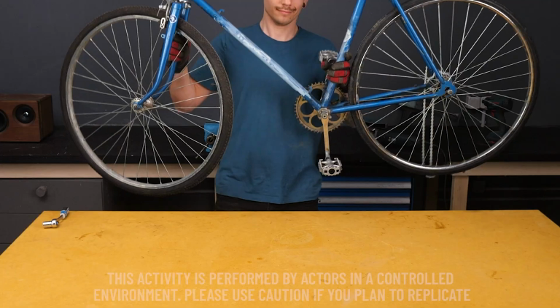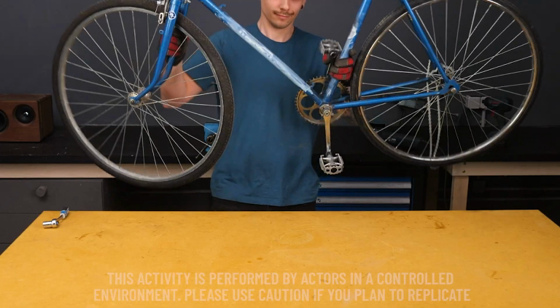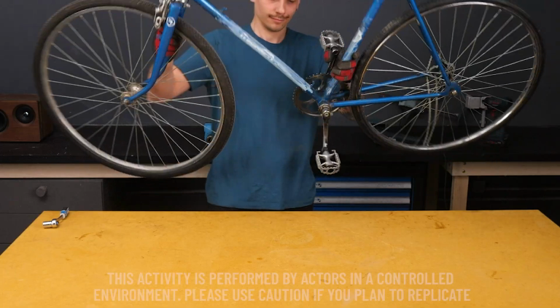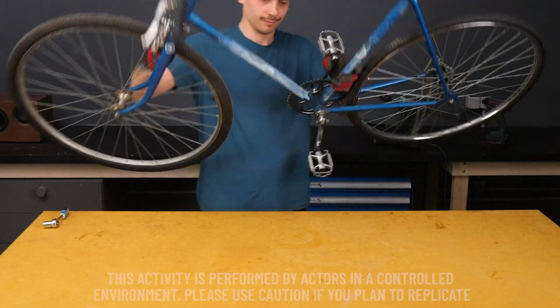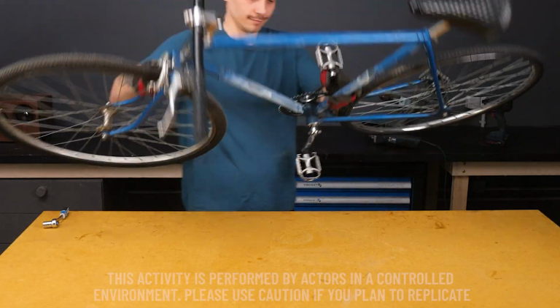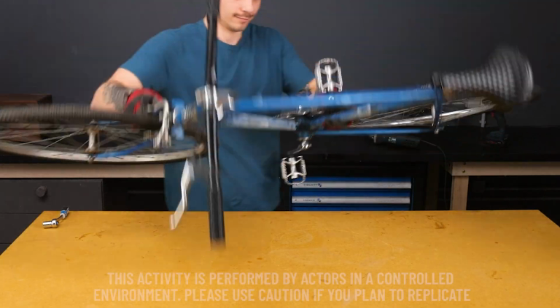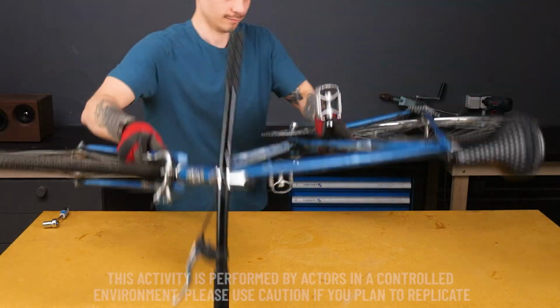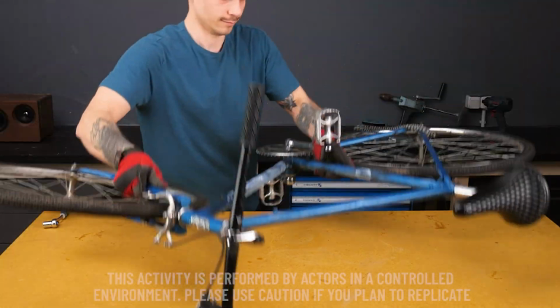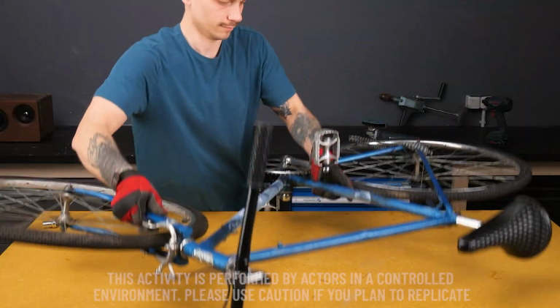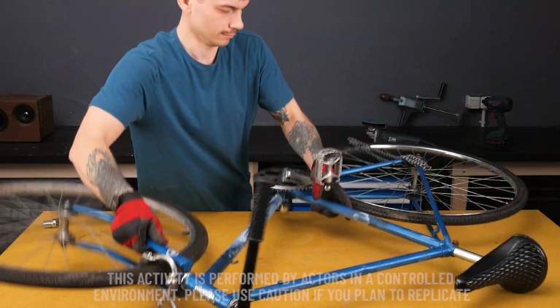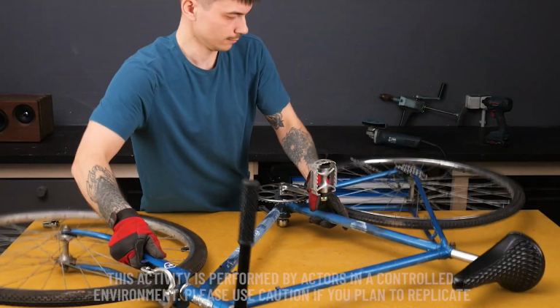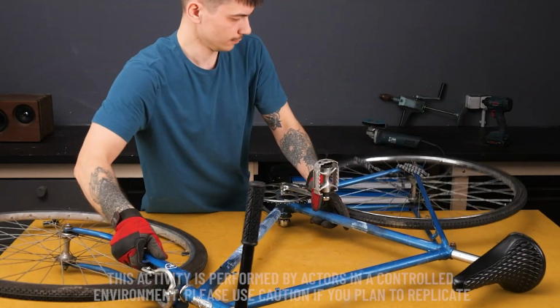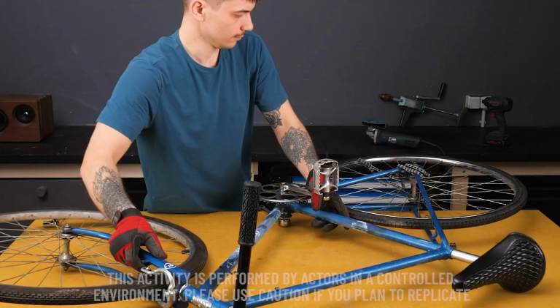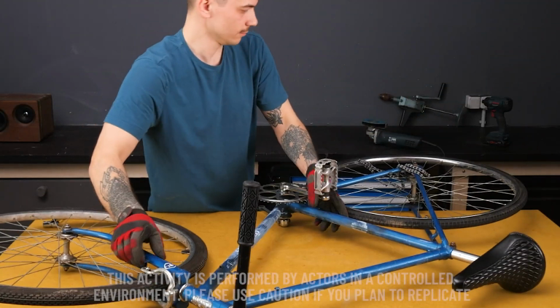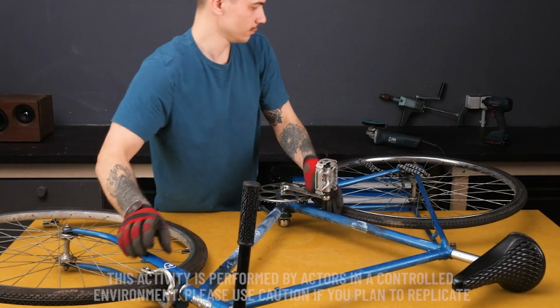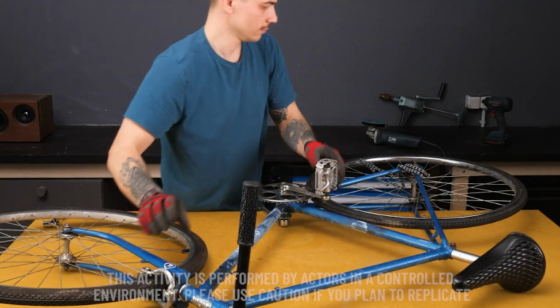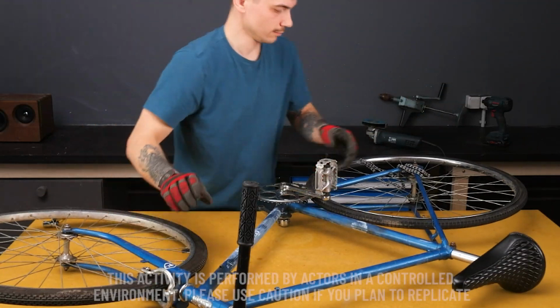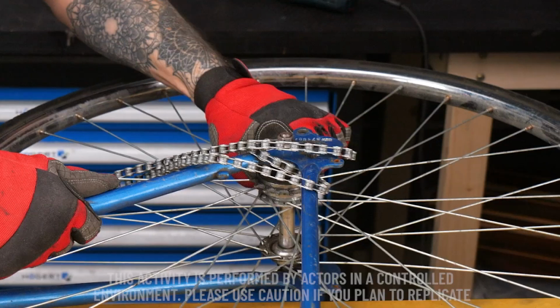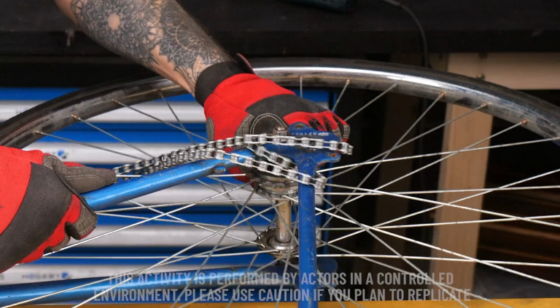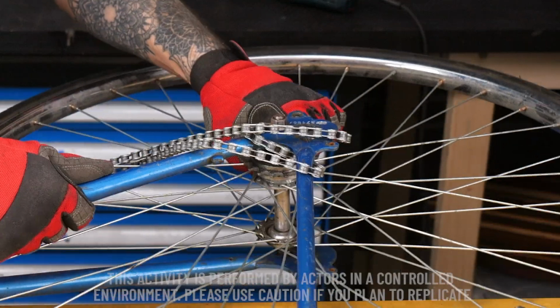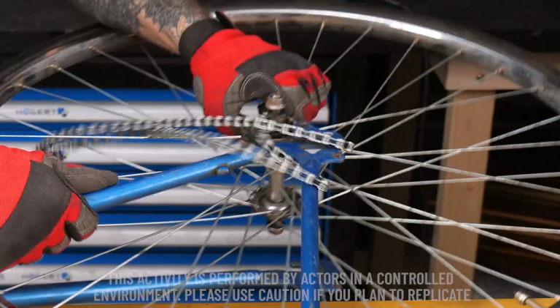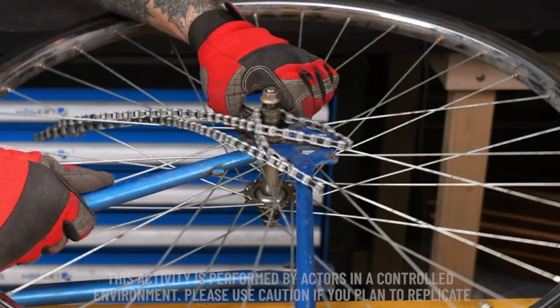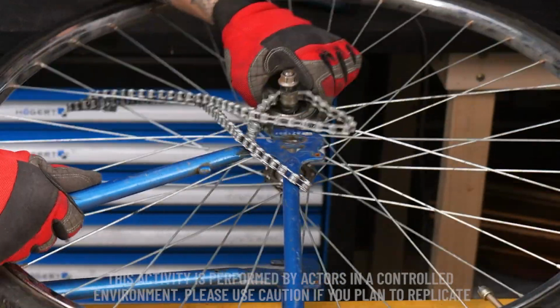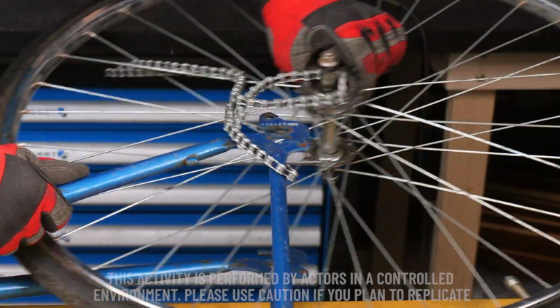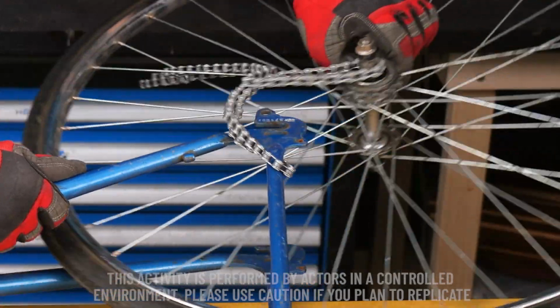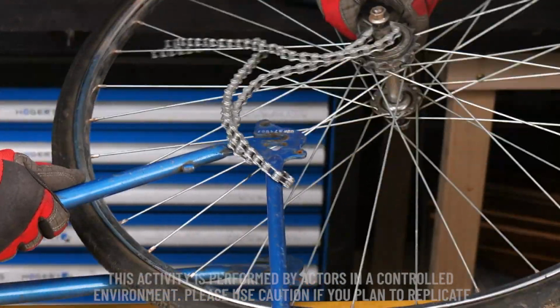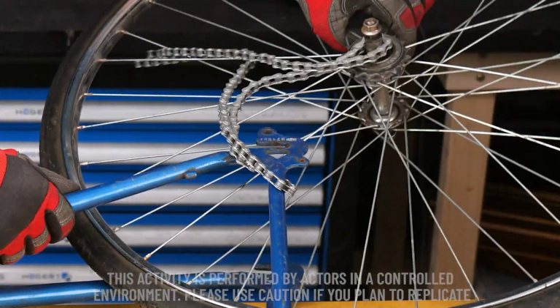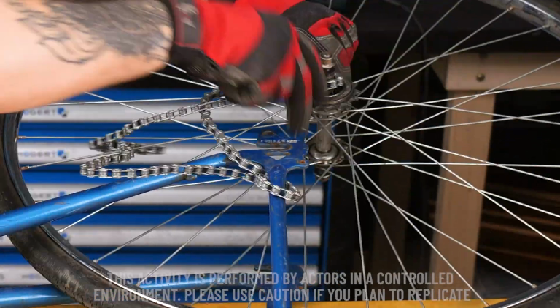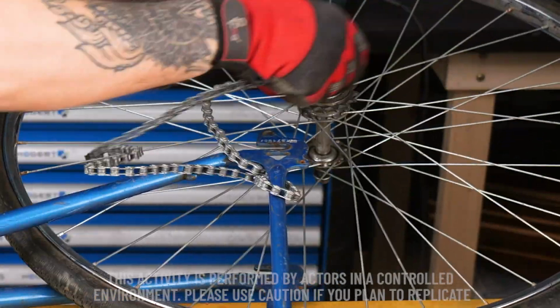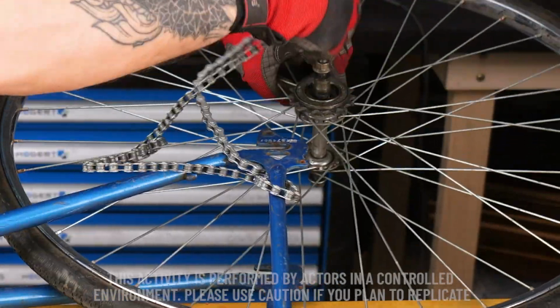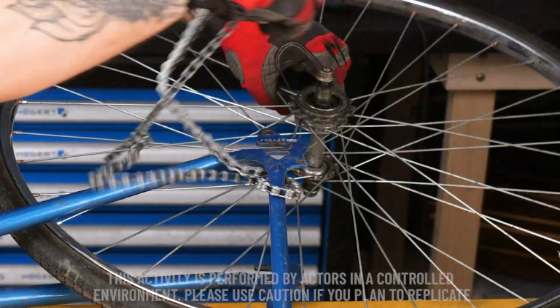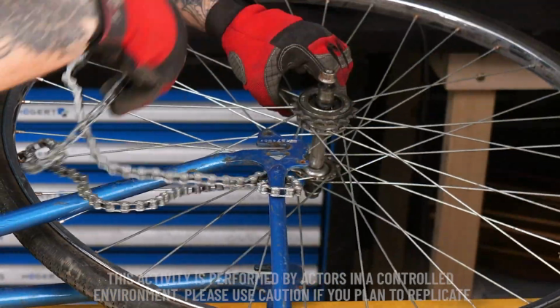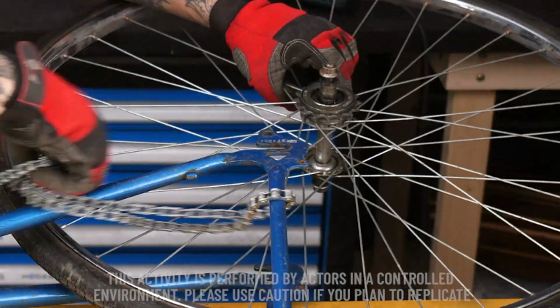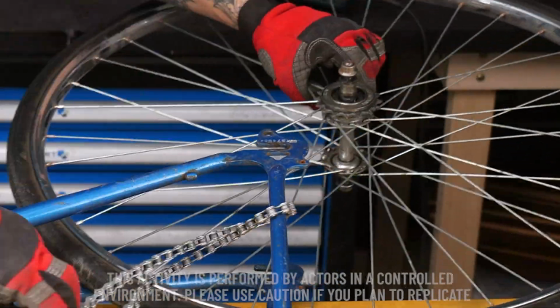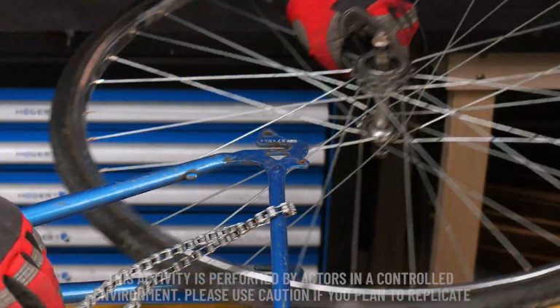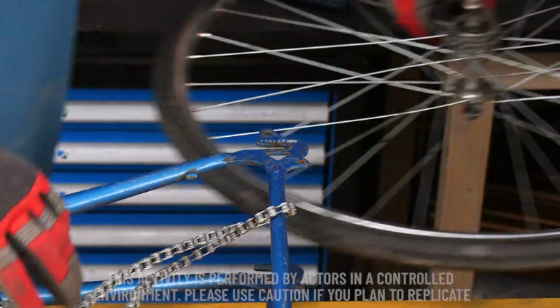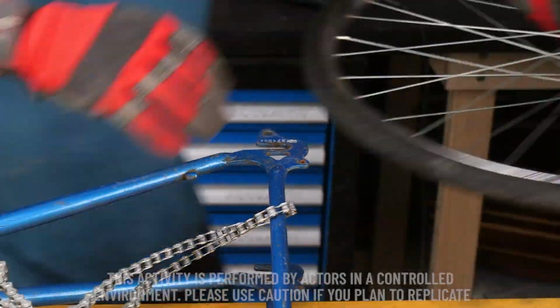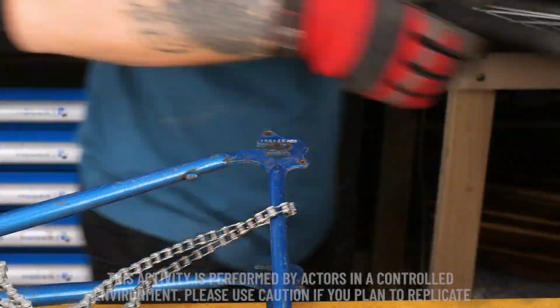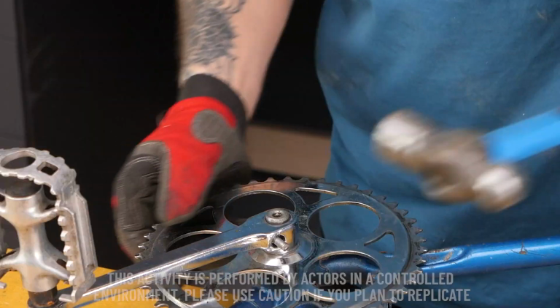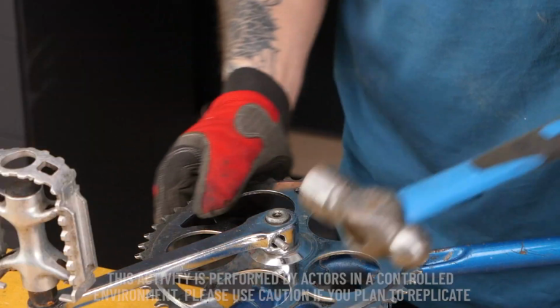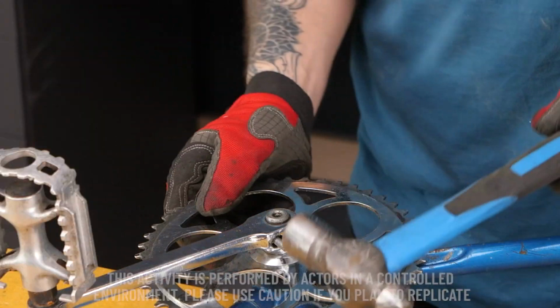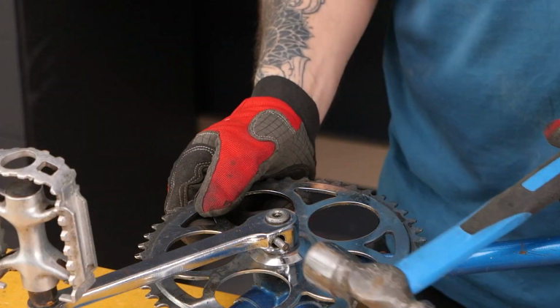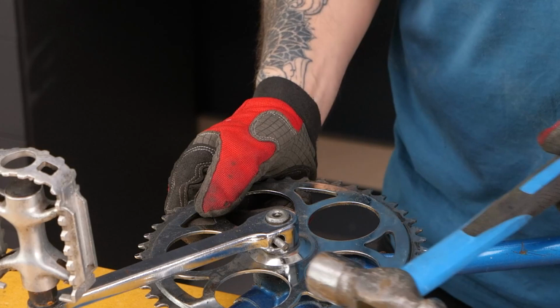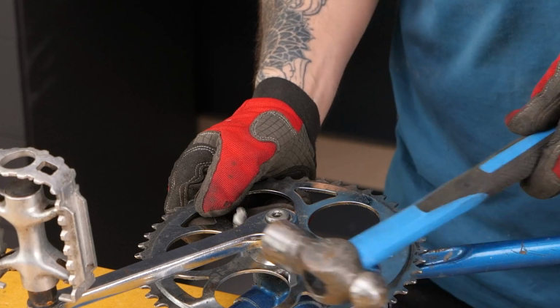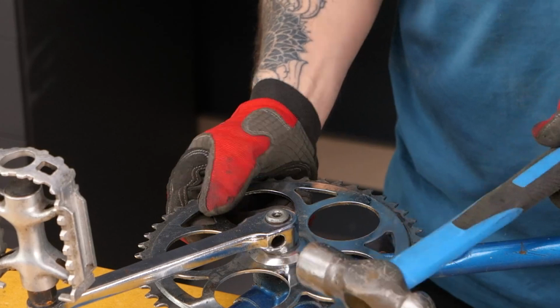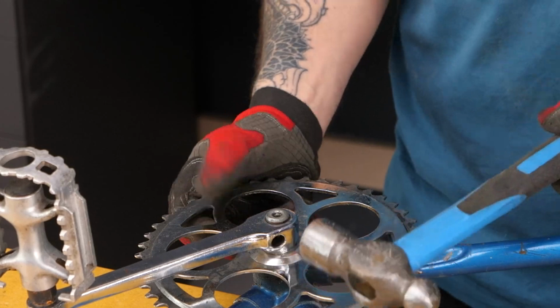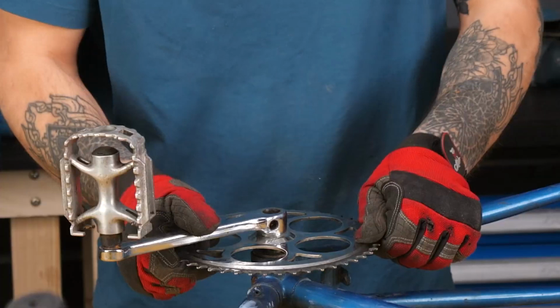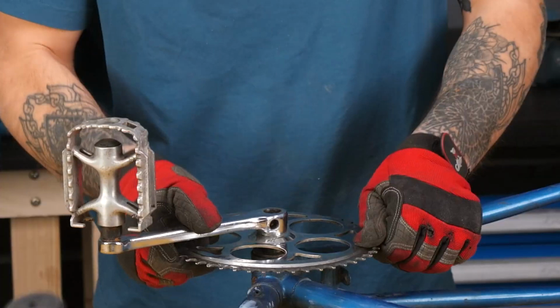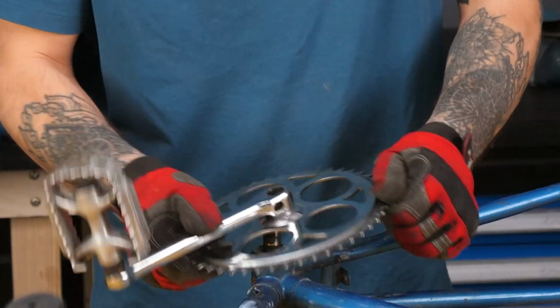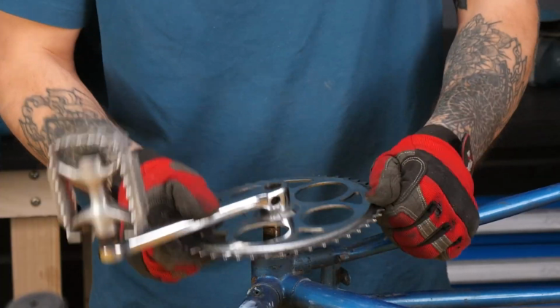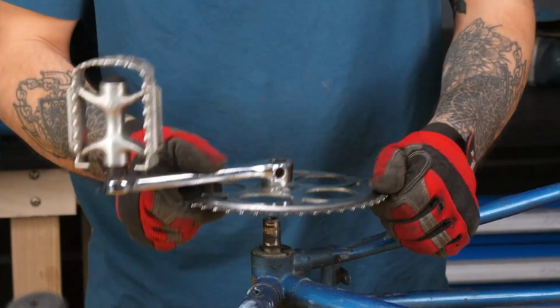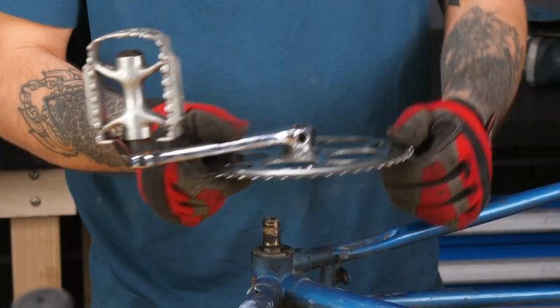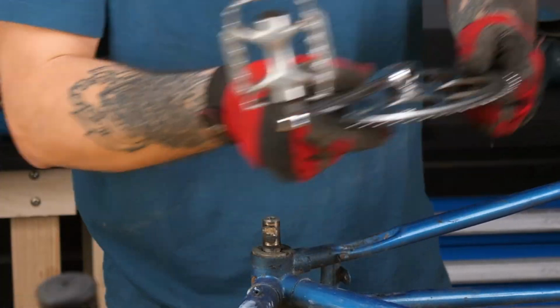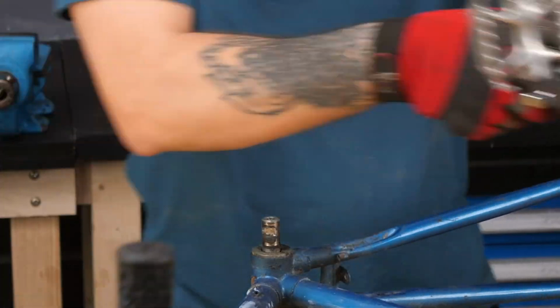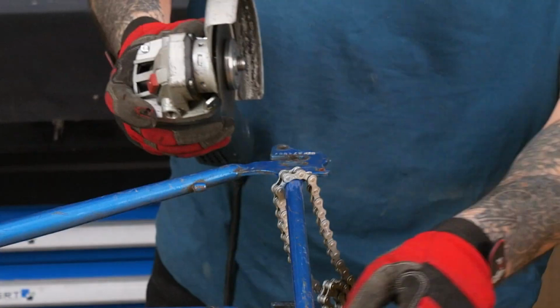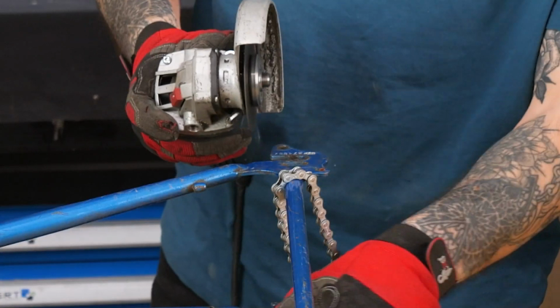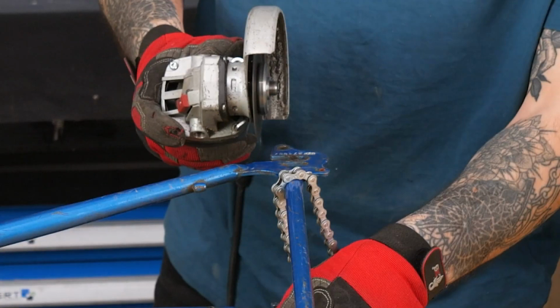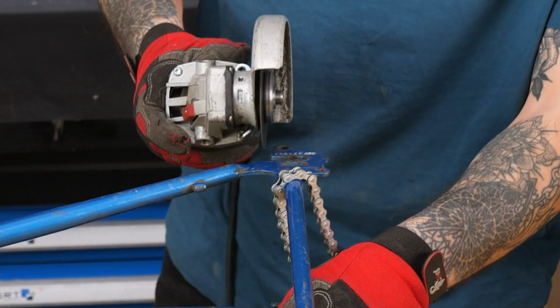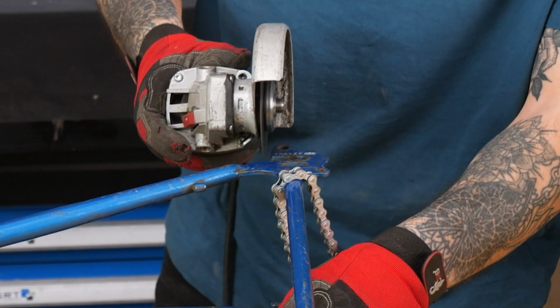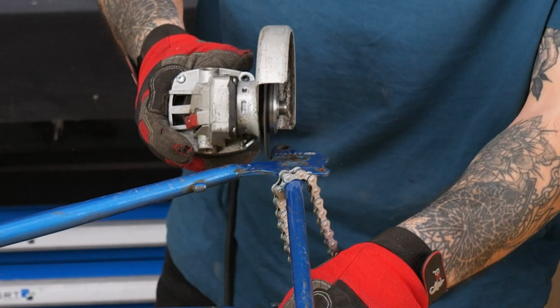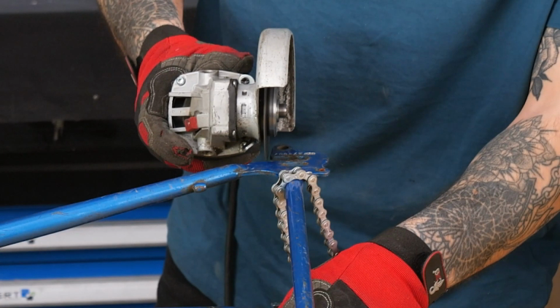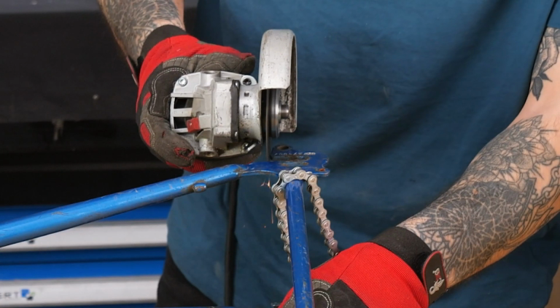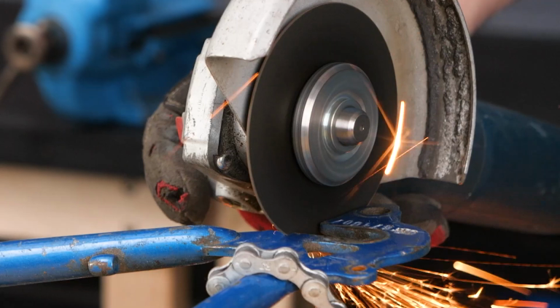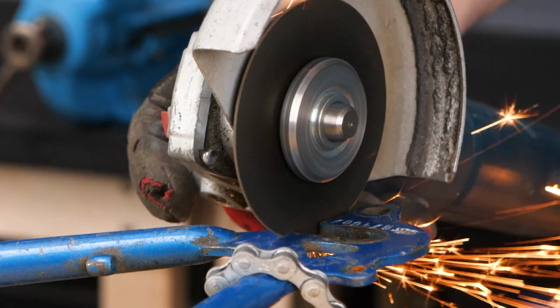Hey there, folks. So today's mission is to see if we can whip up a bicycle without a chain. Crazy, right? But hey, who said we can't have a little fun with this?